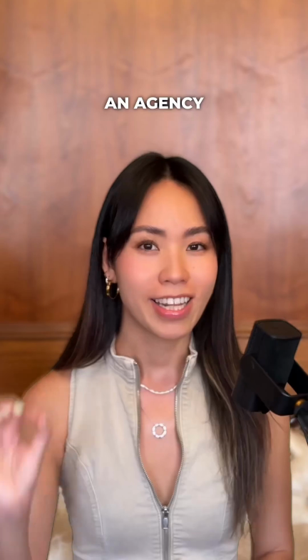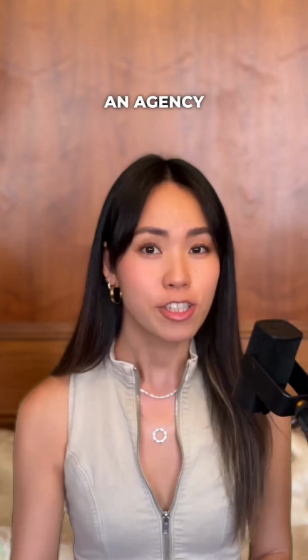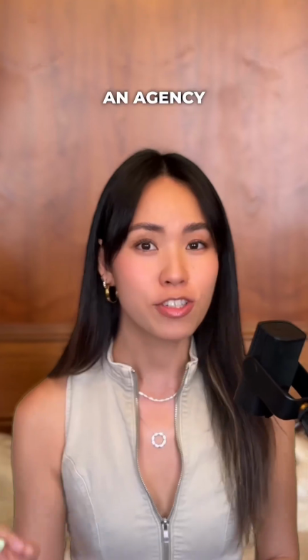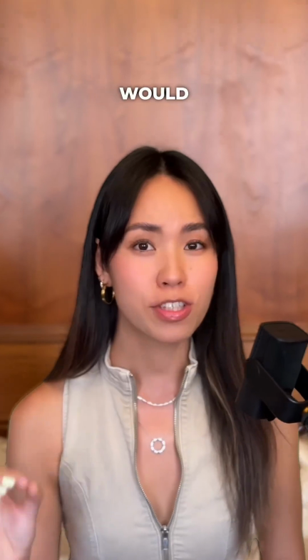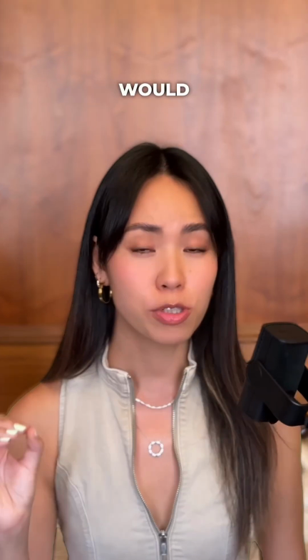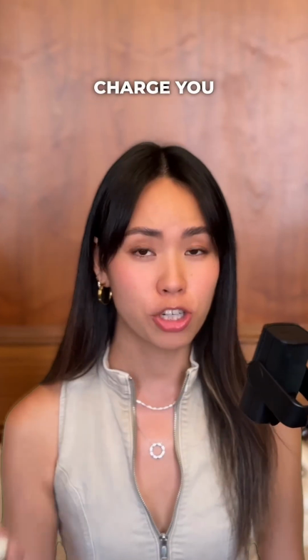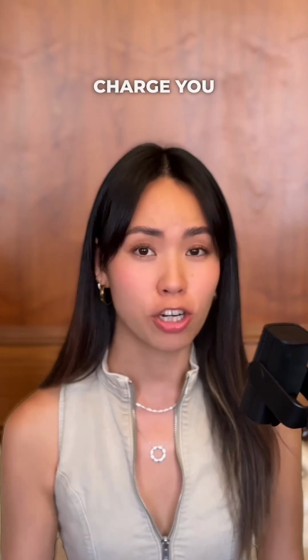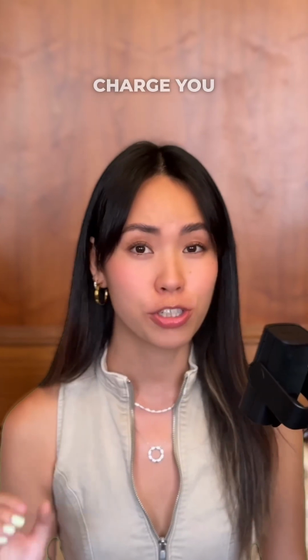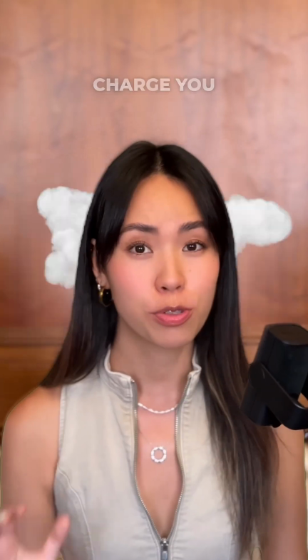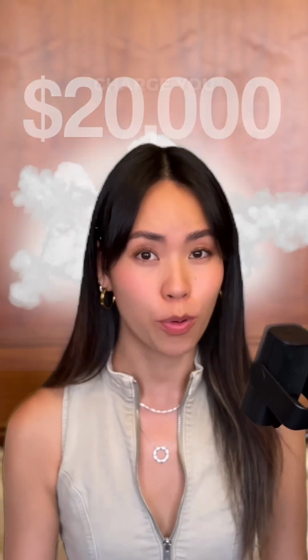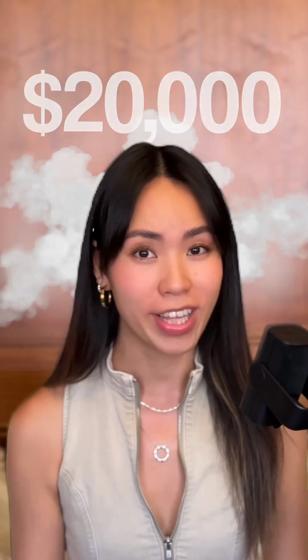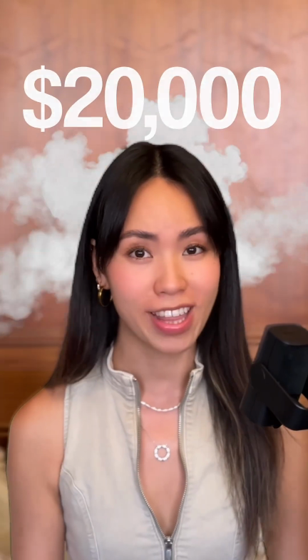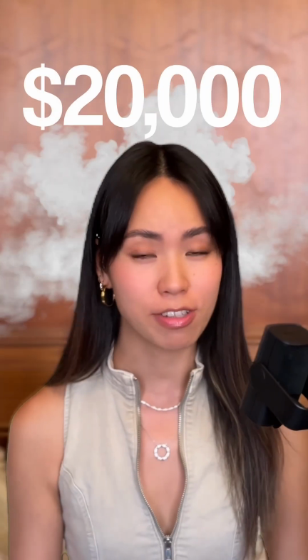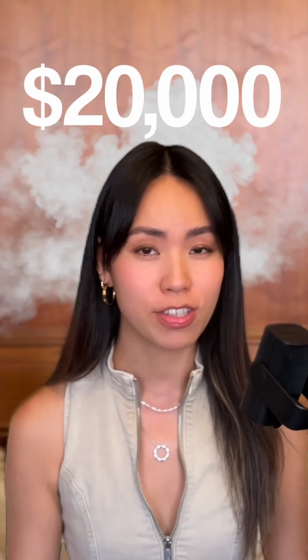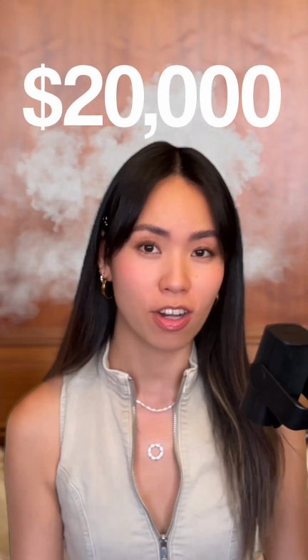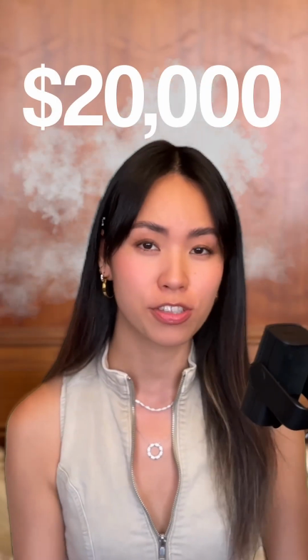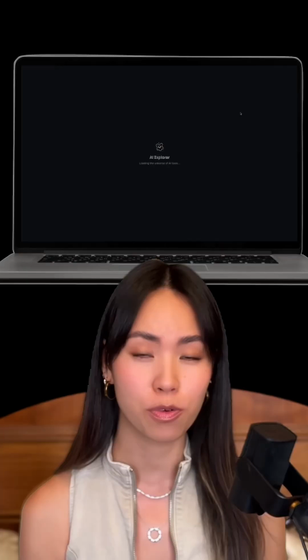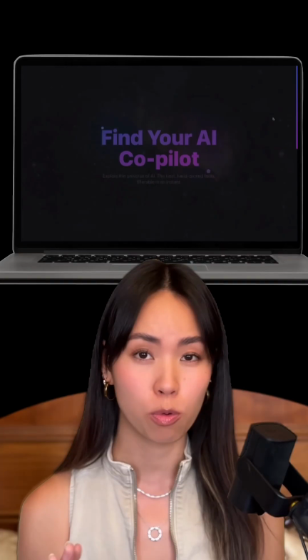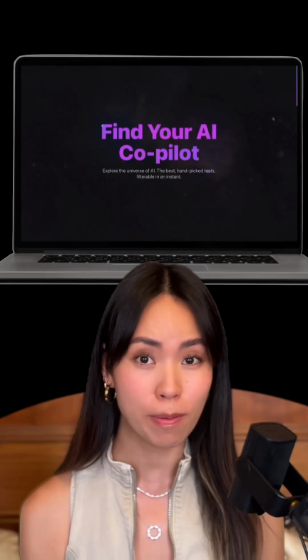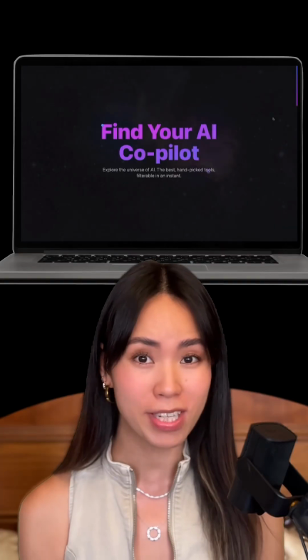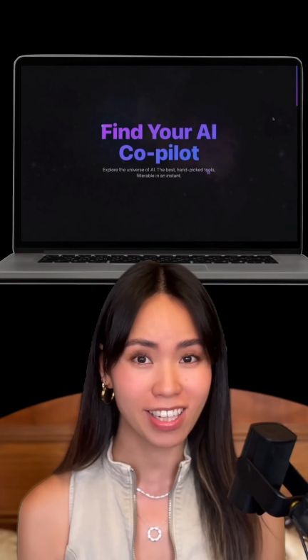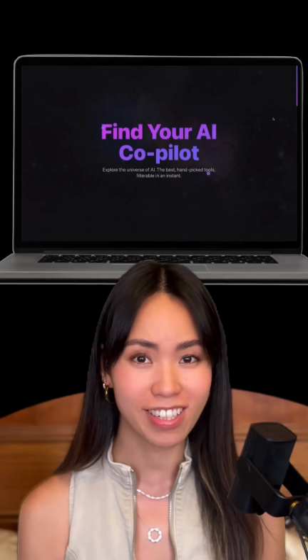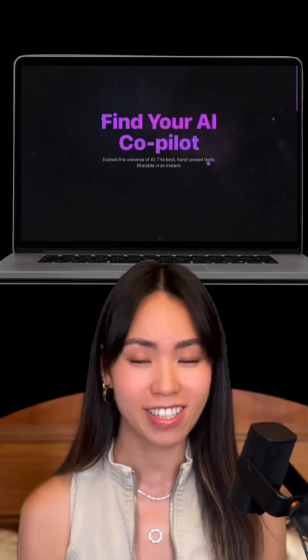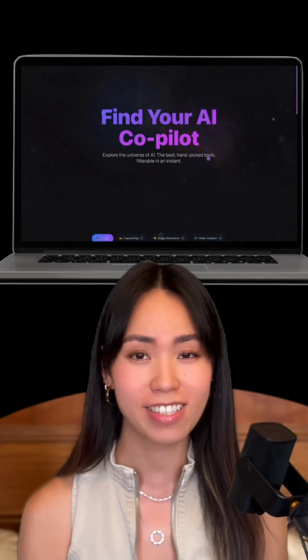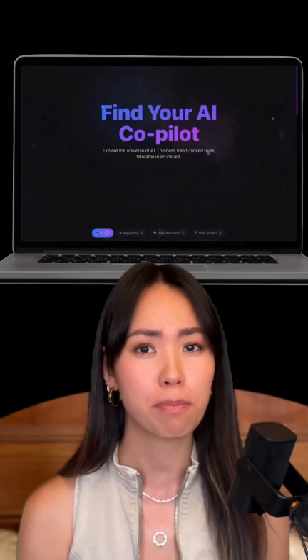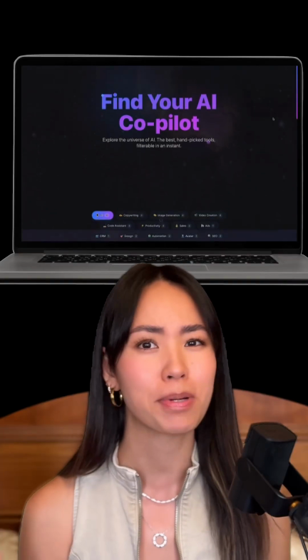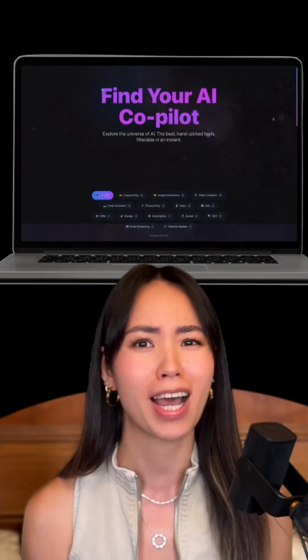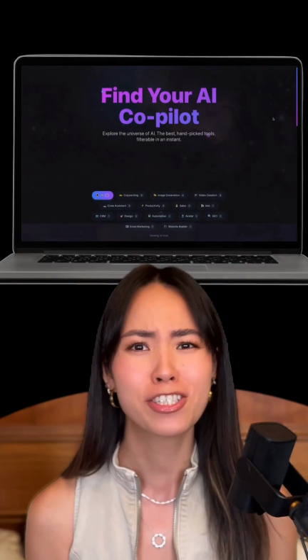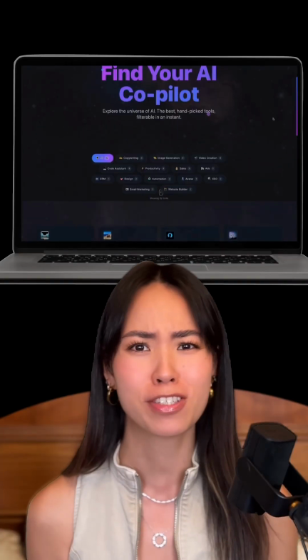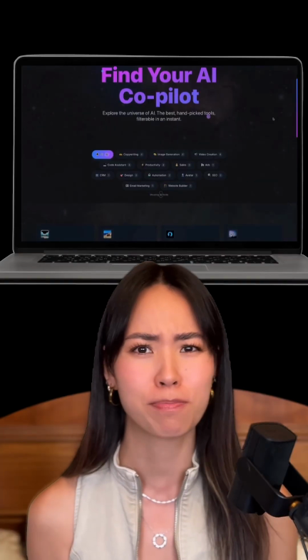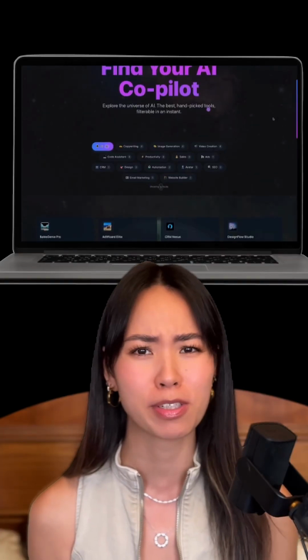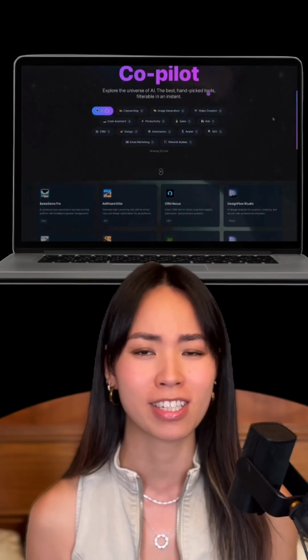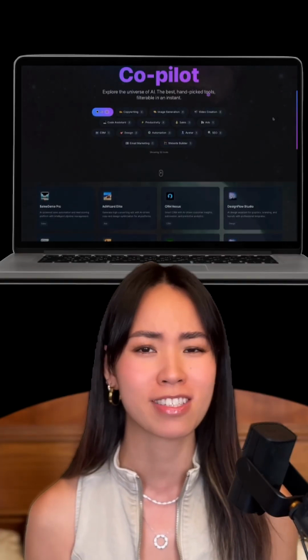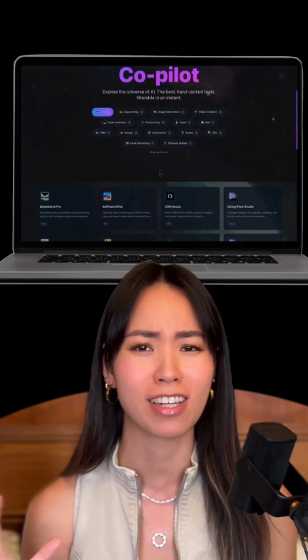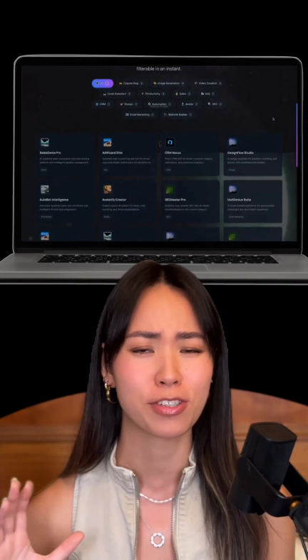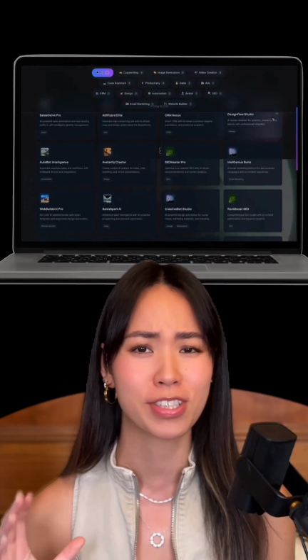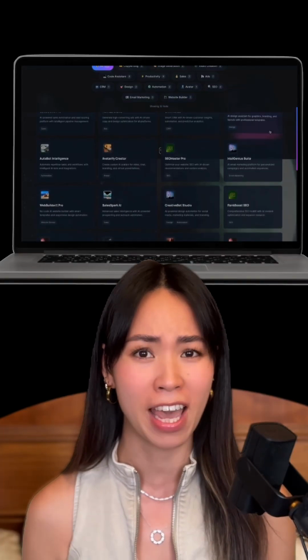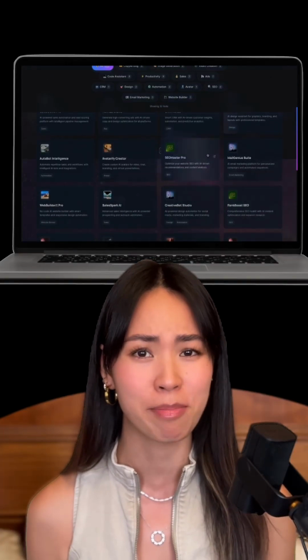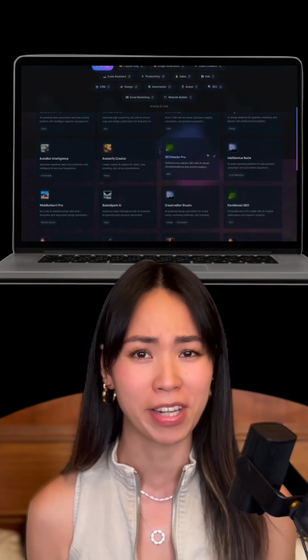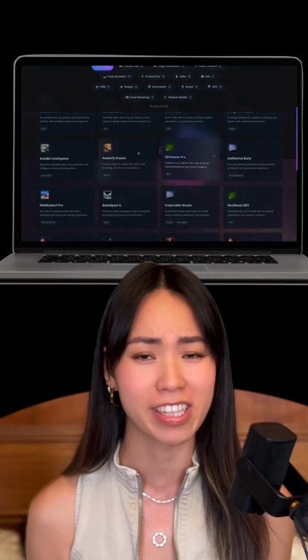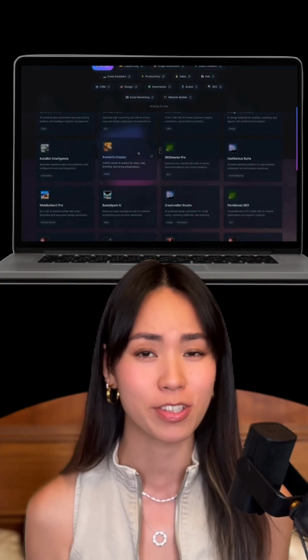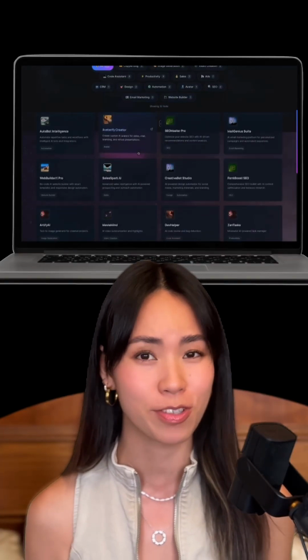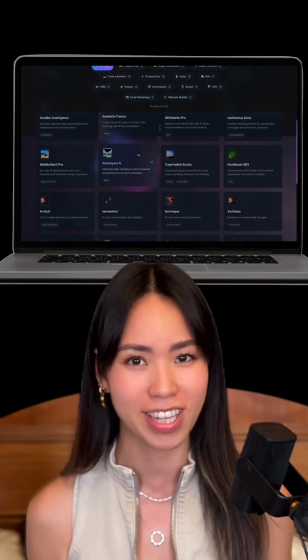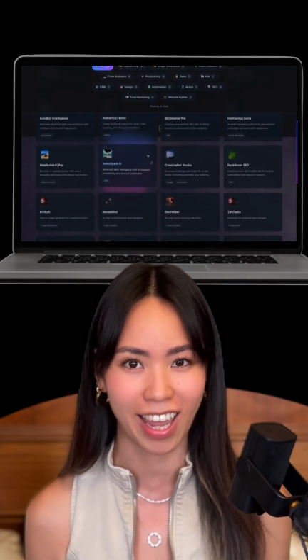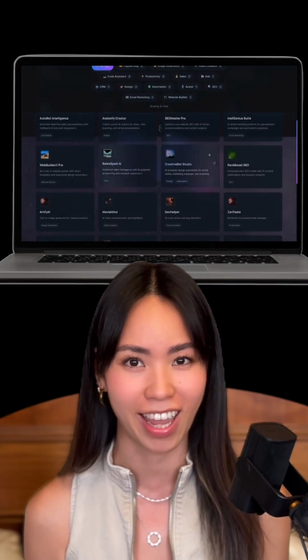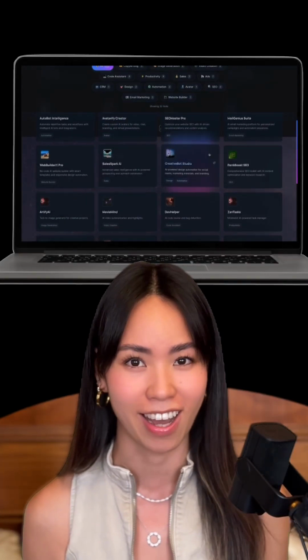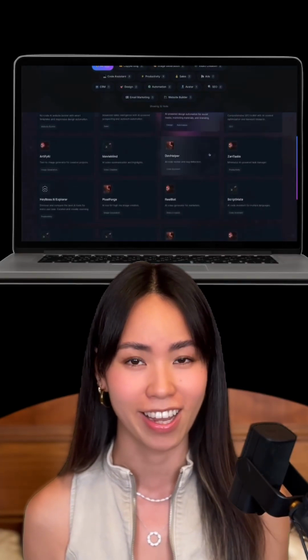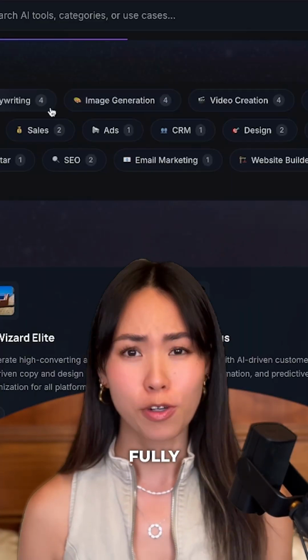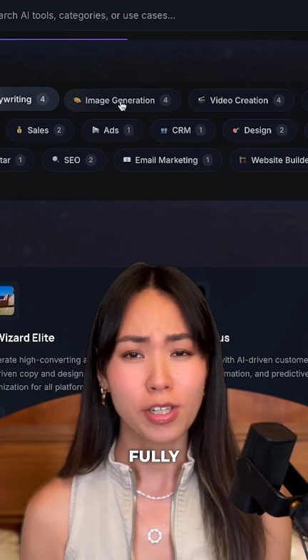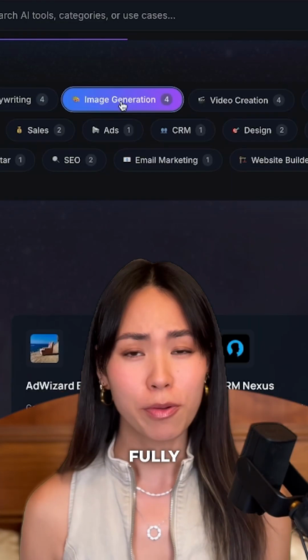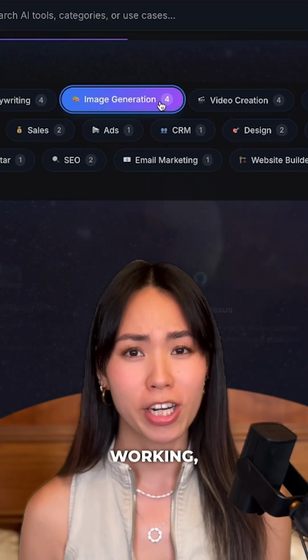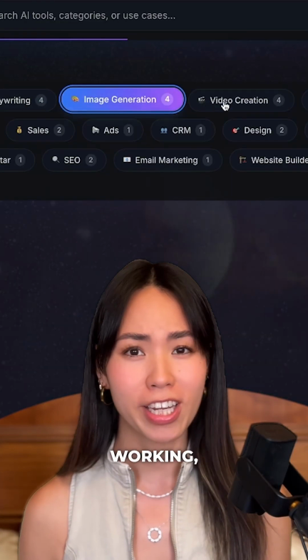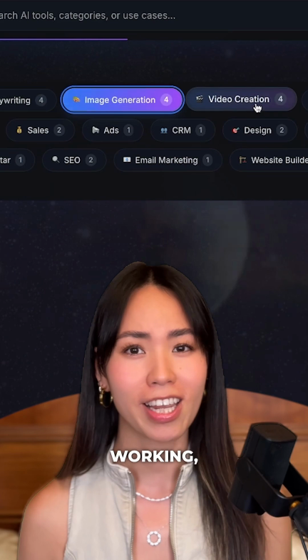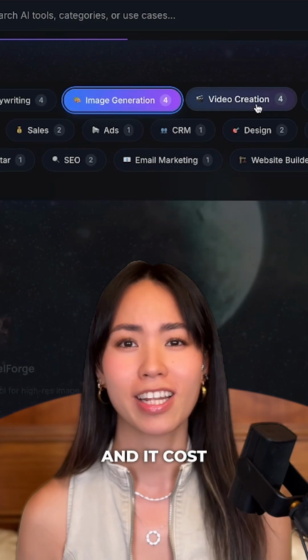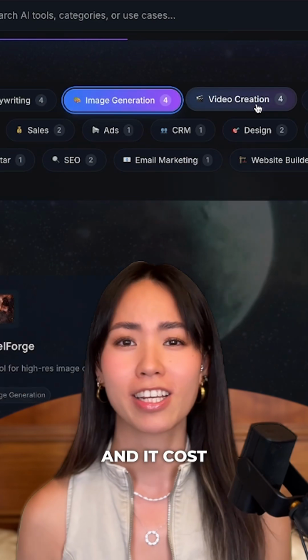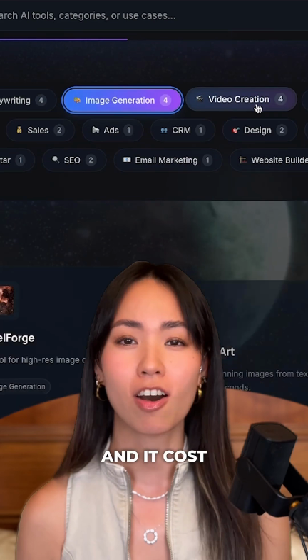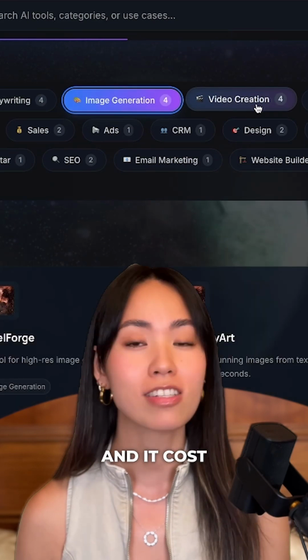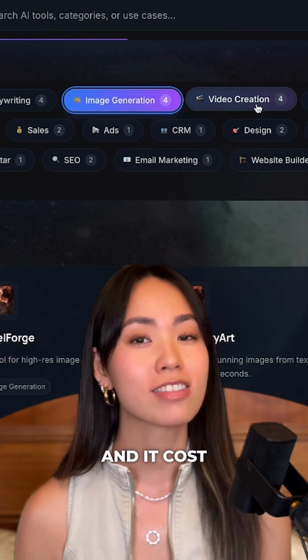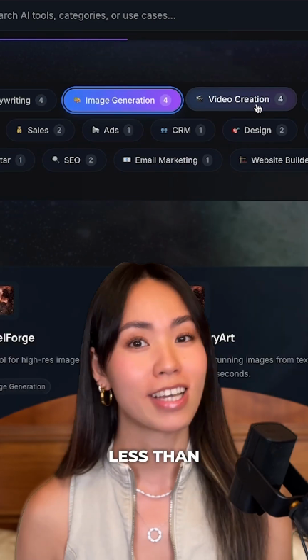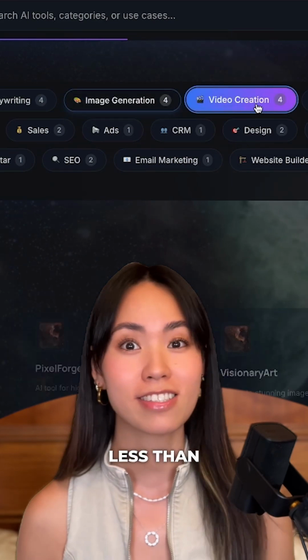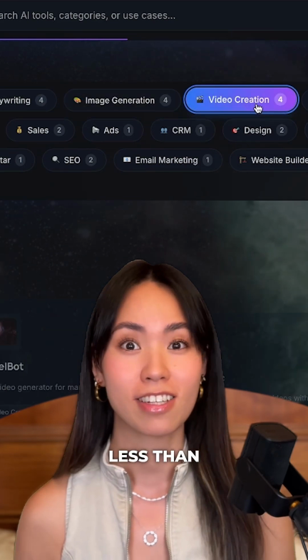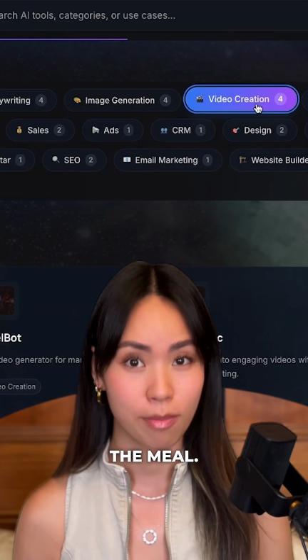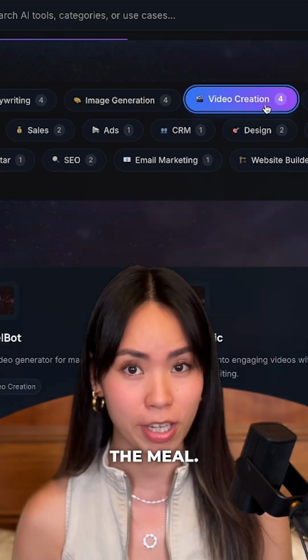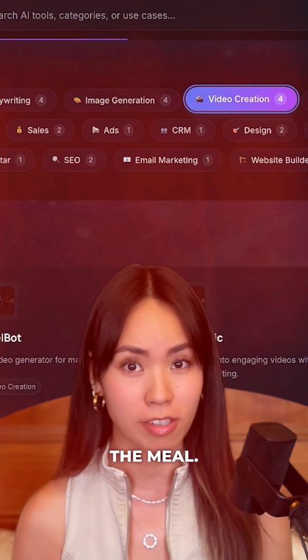An agency would charge you $20,000 for a website like this, but I just built this under 10 minutes using AI. Fully working and it costs less than a meal.